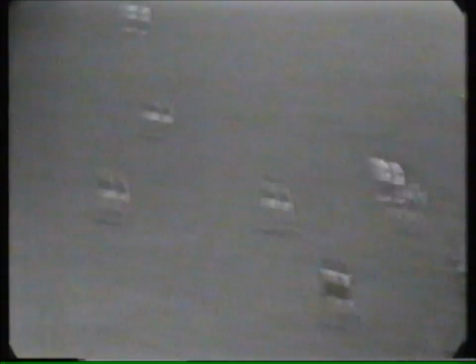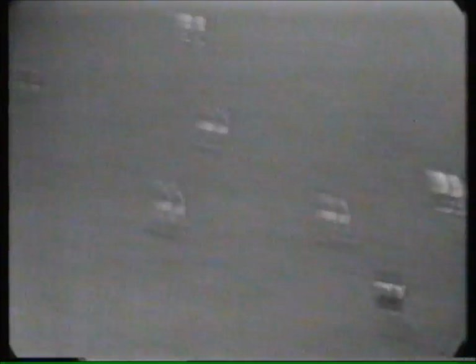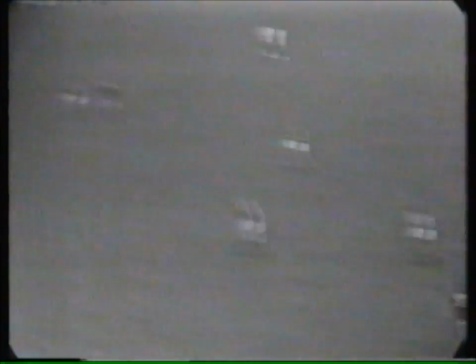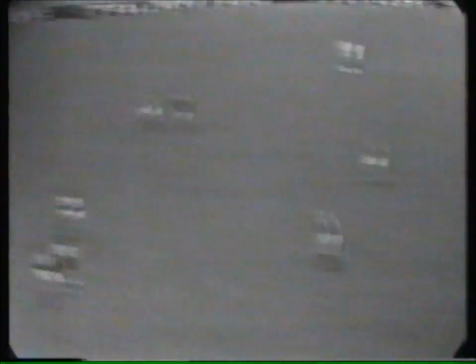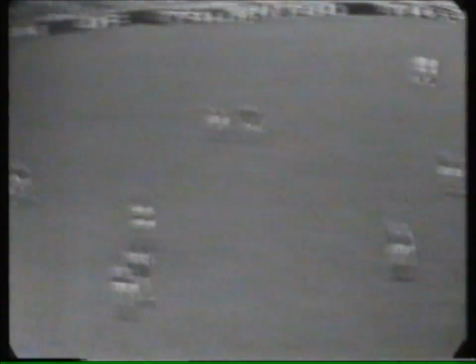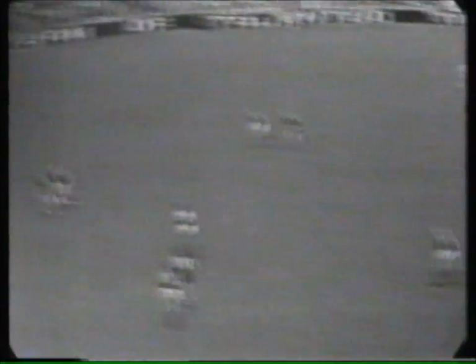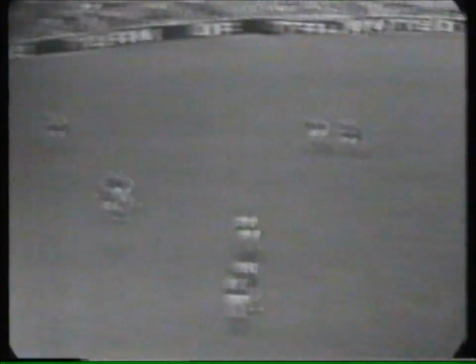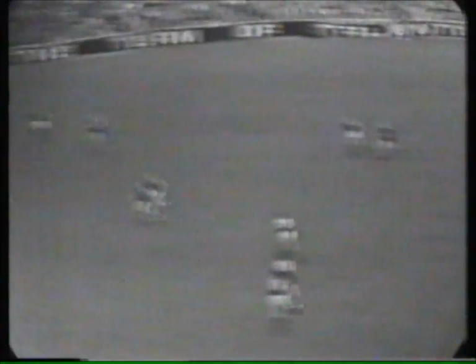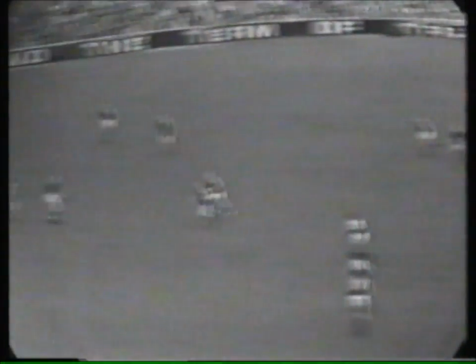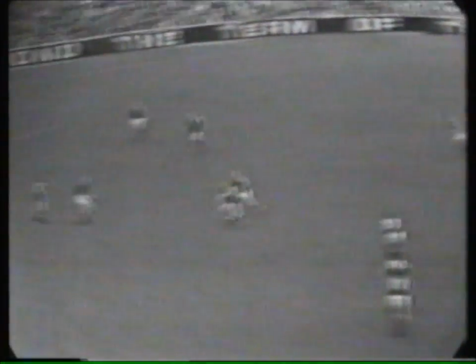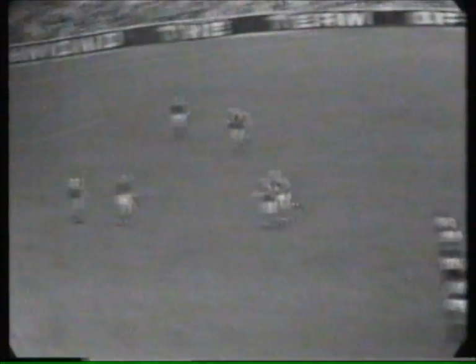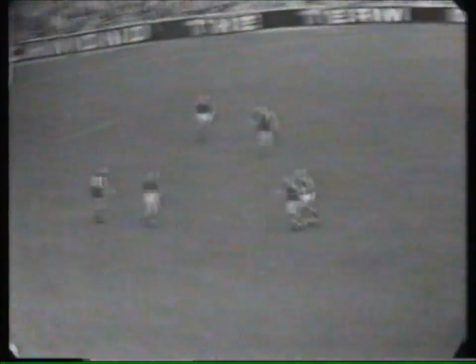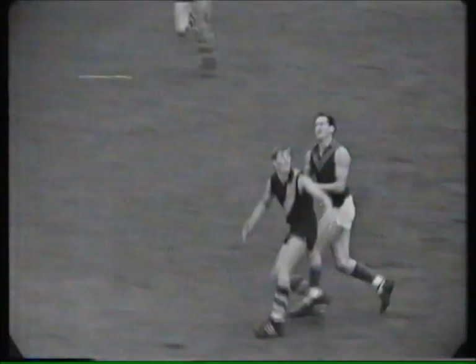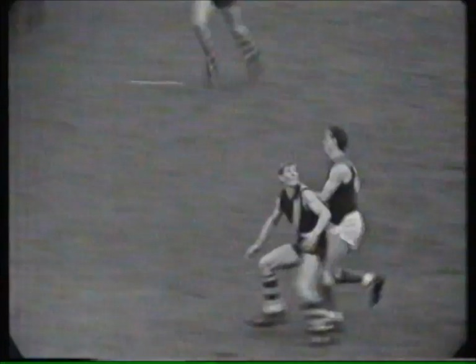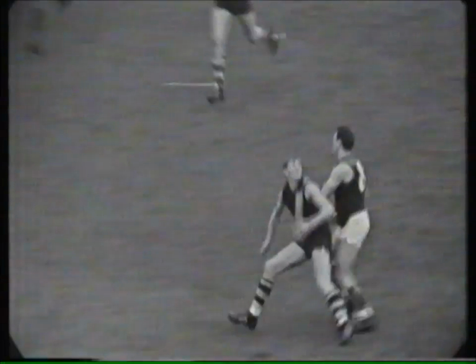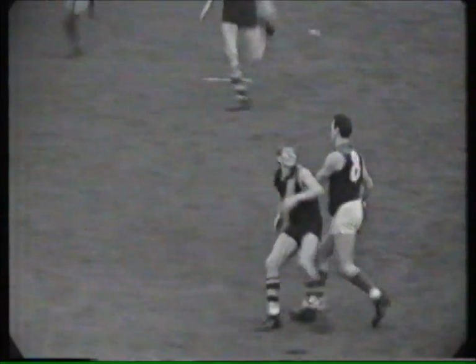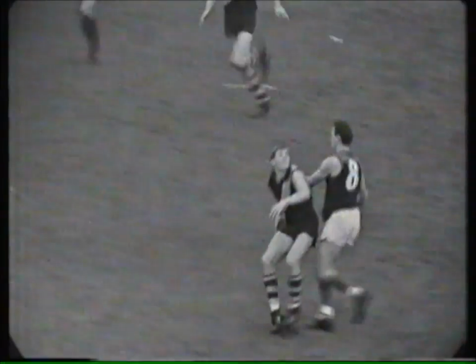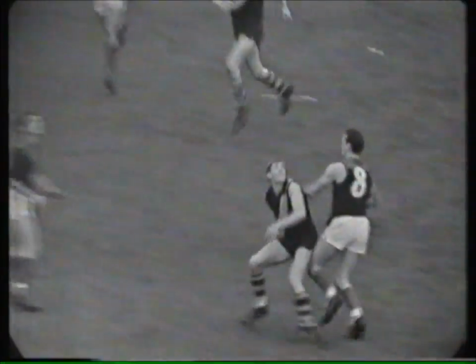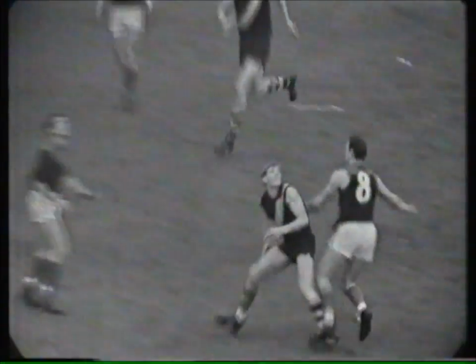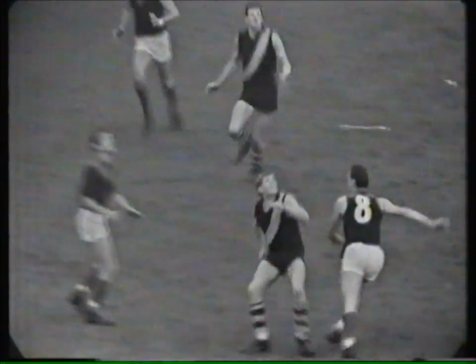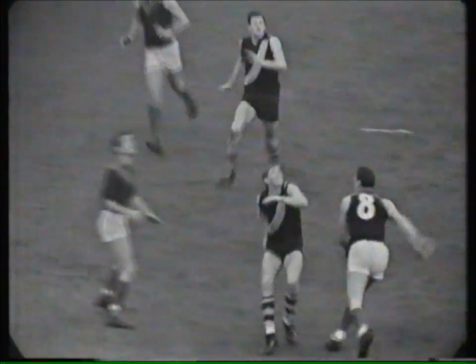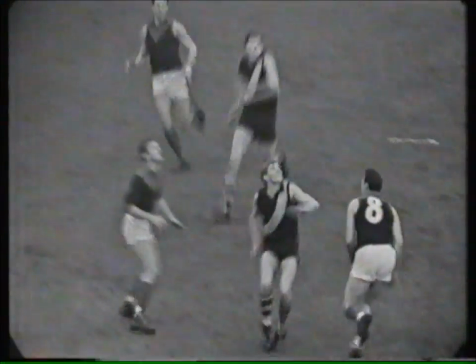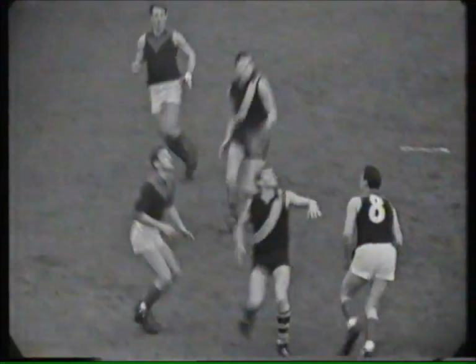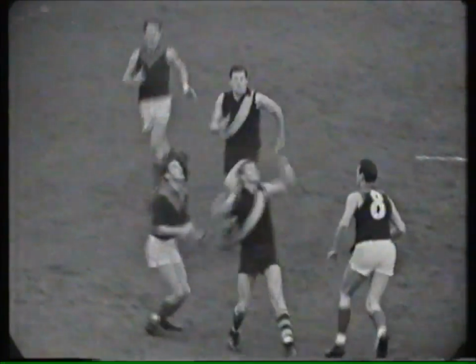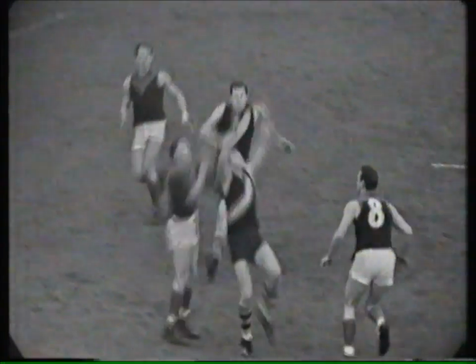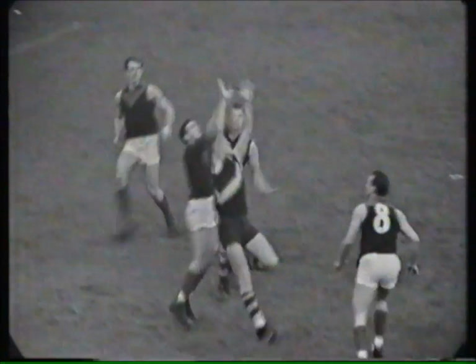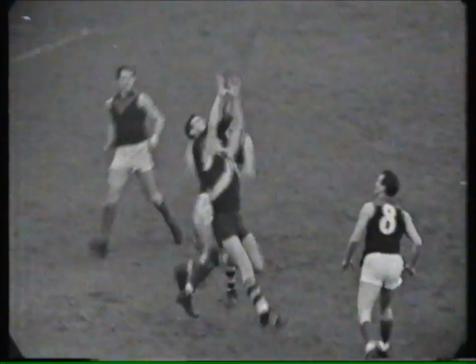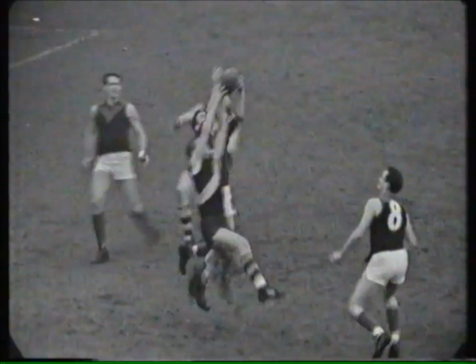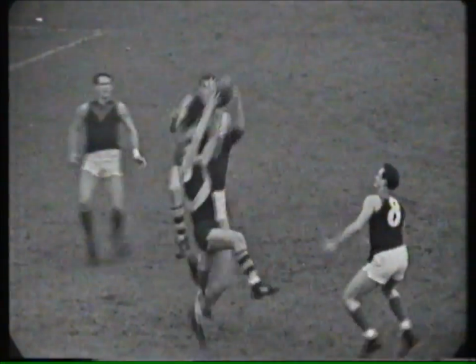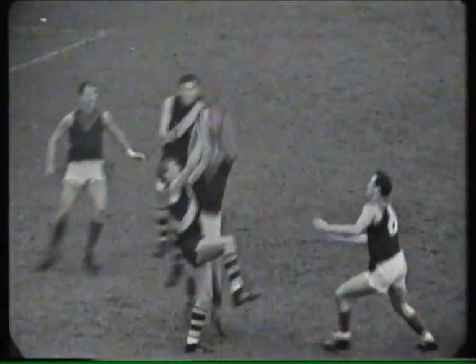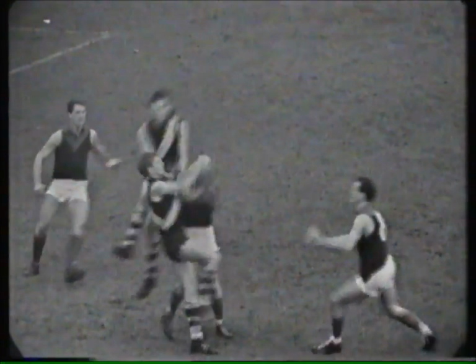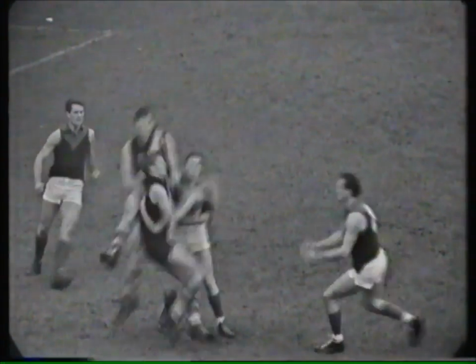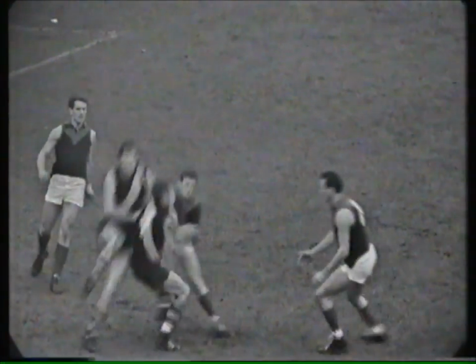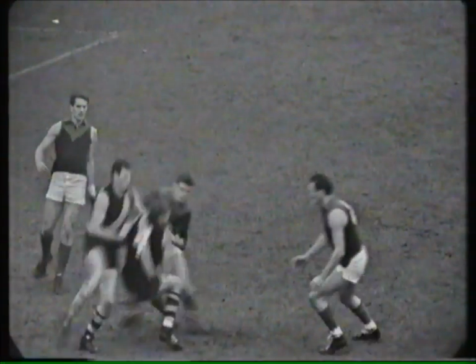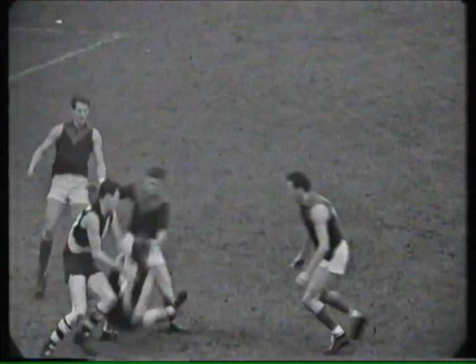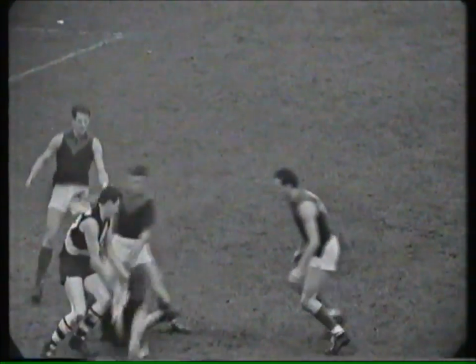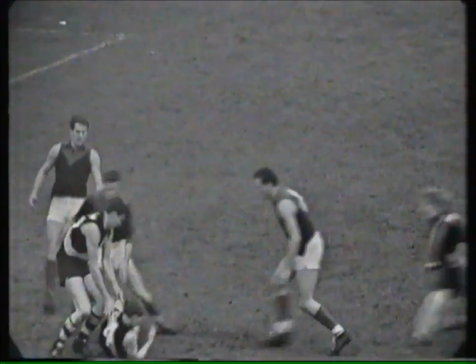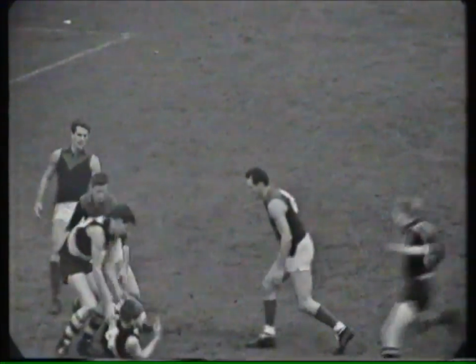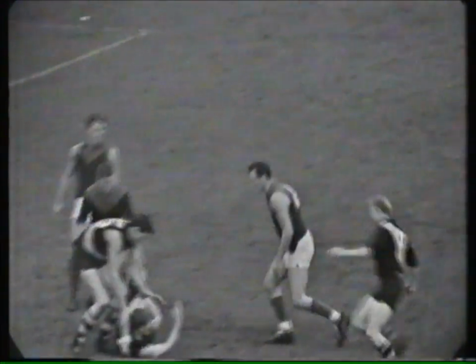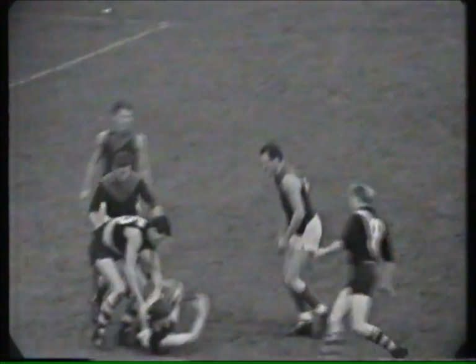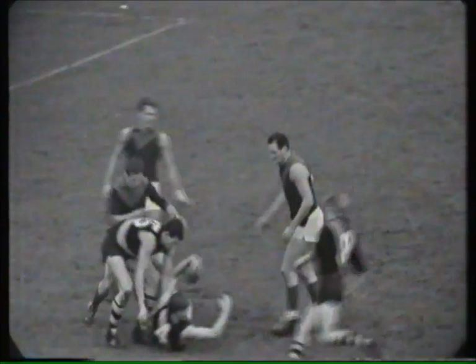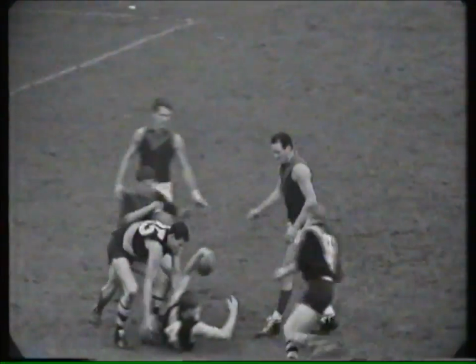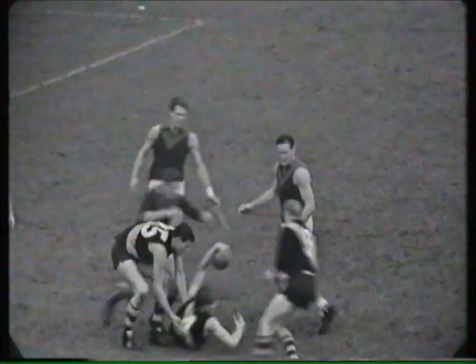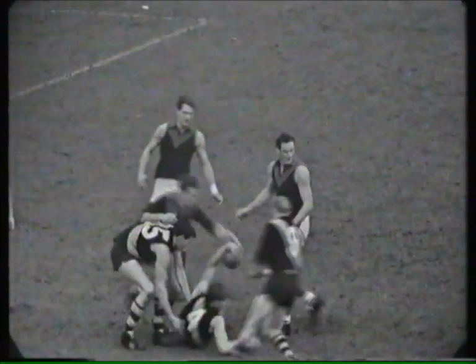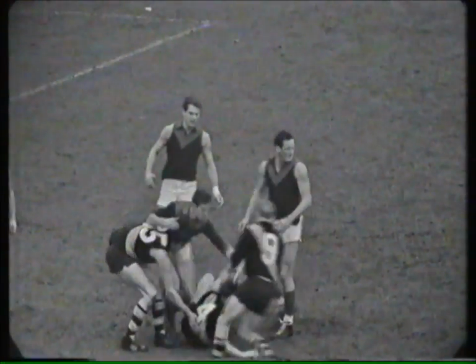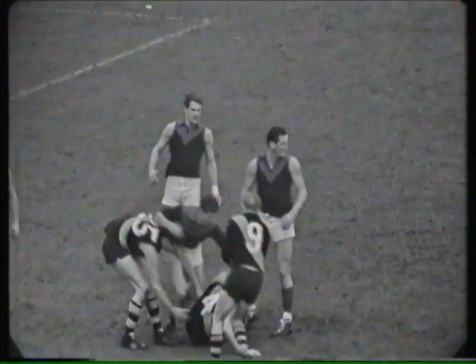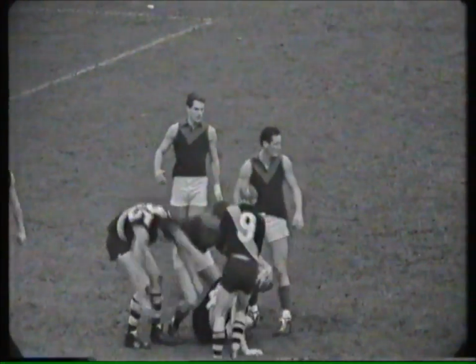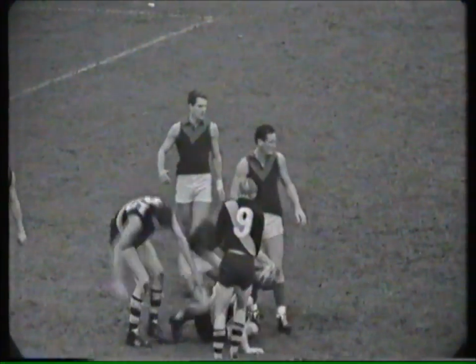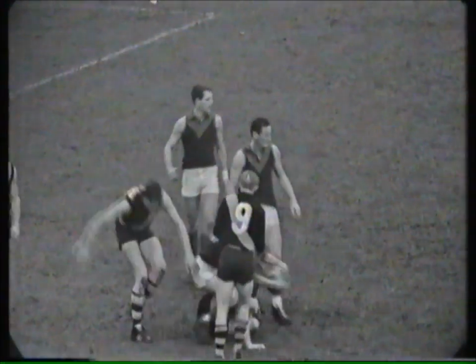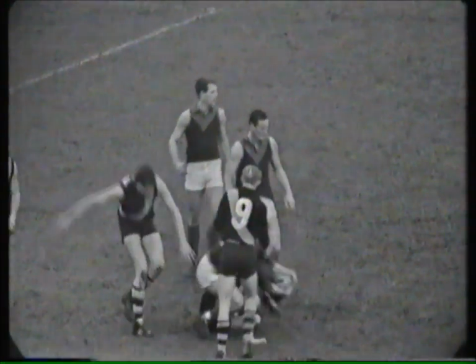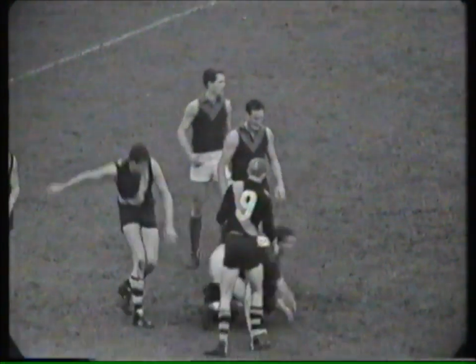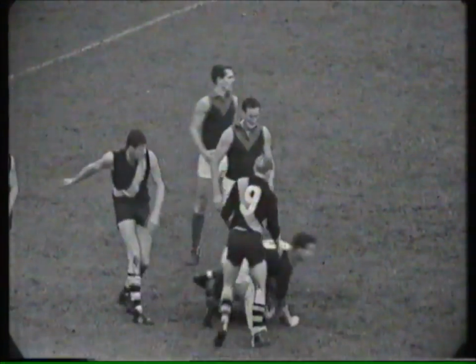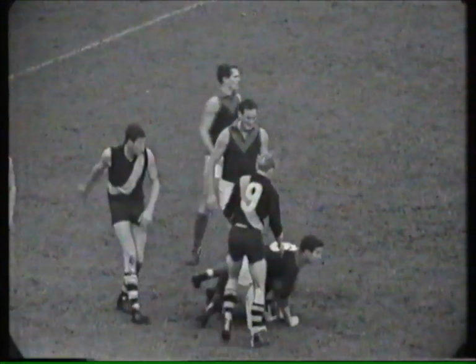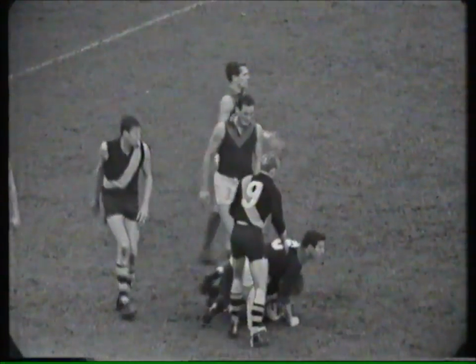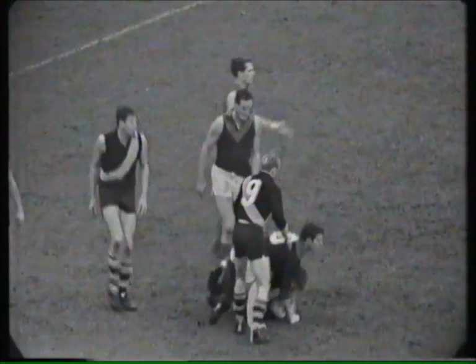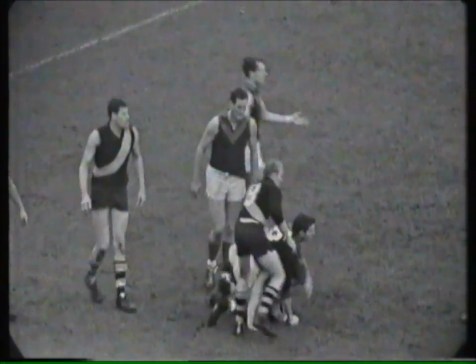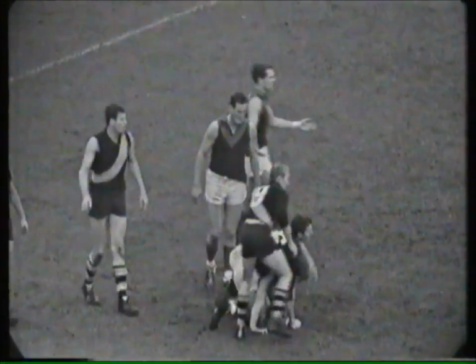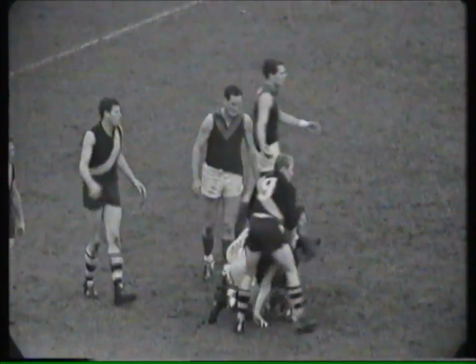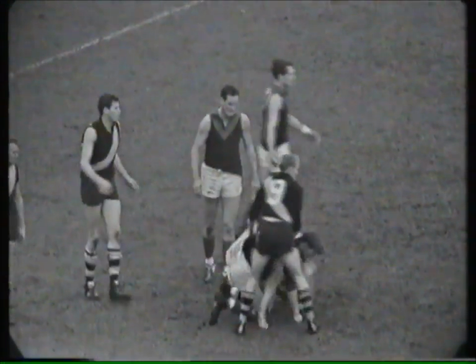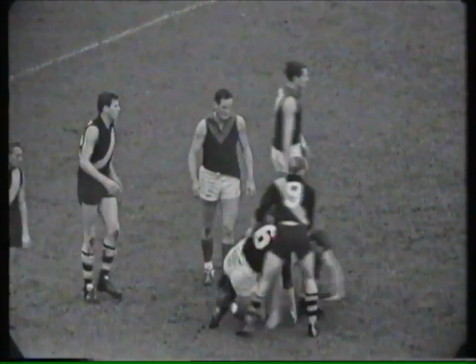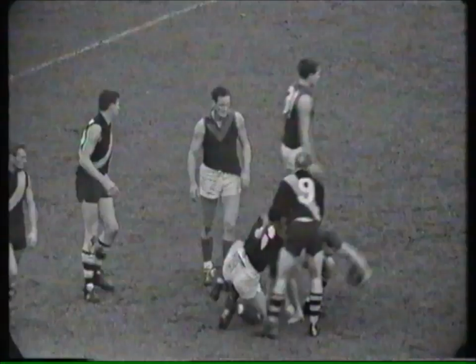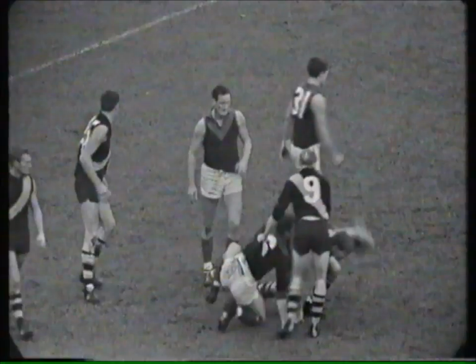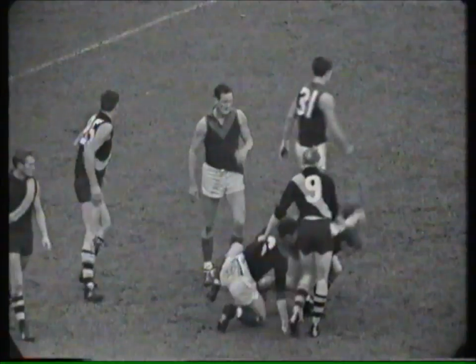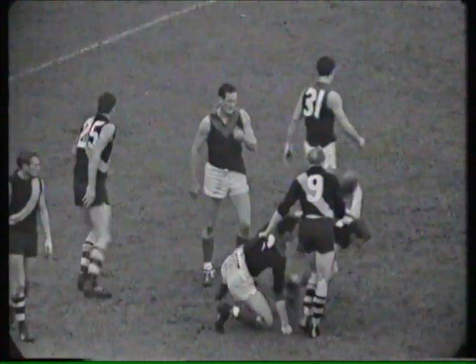Here's his kick now — Royce Hart. Davis there for Melbourne, but Hart threw himself backwards.